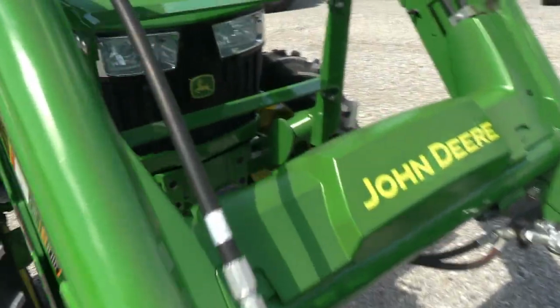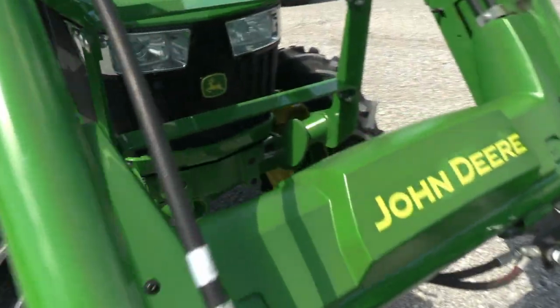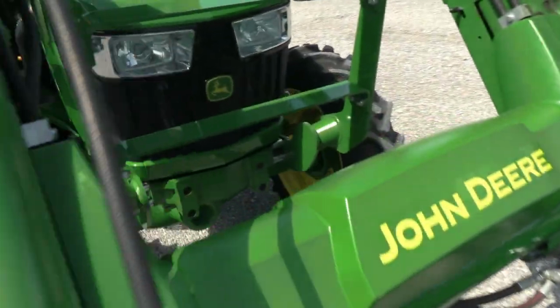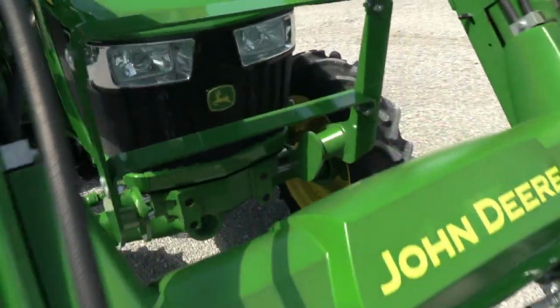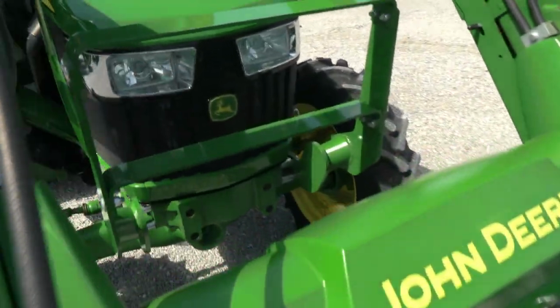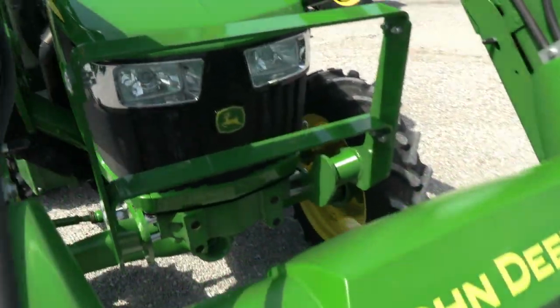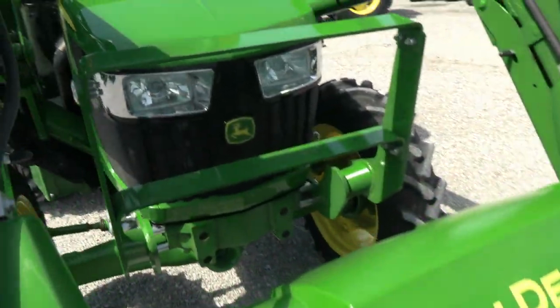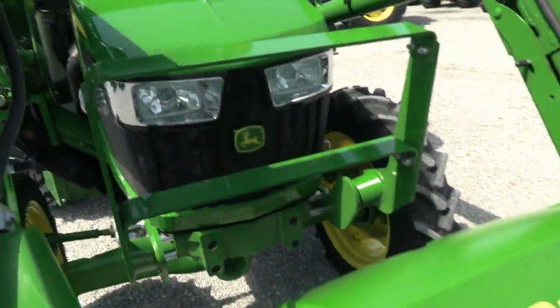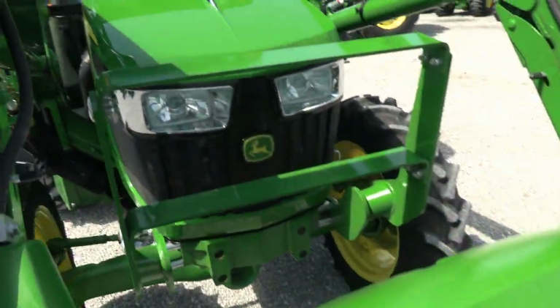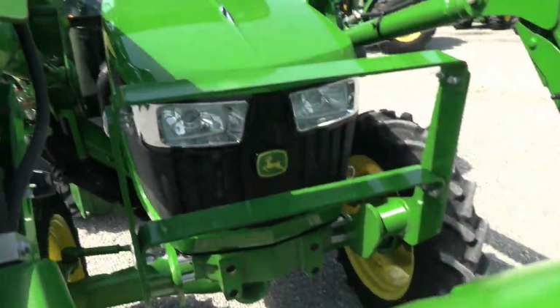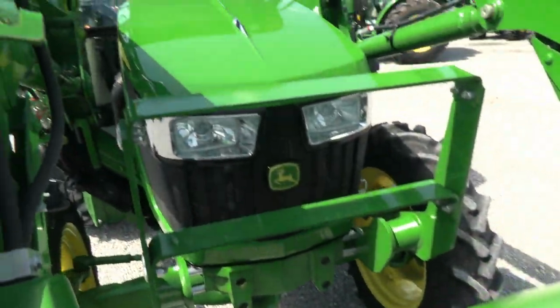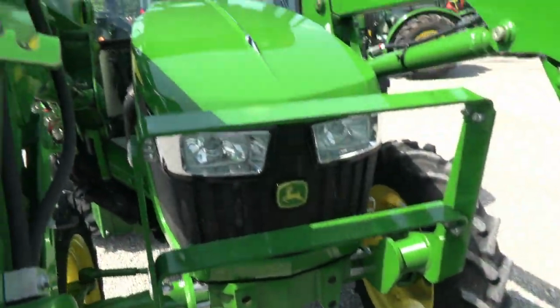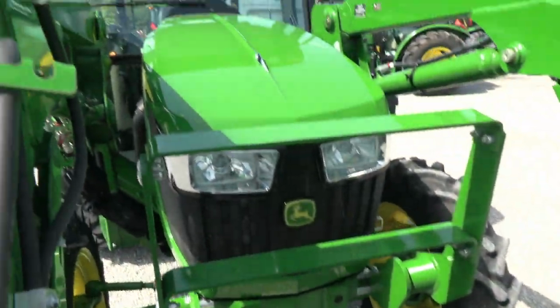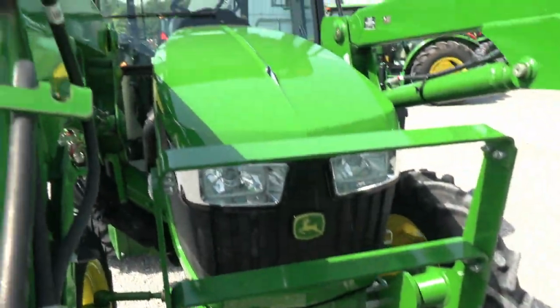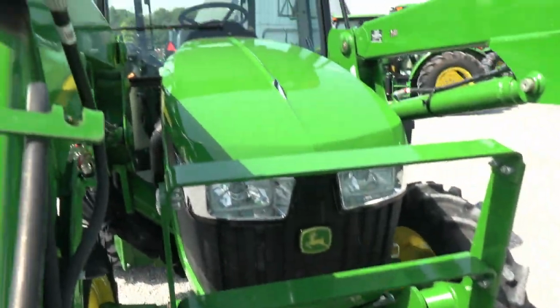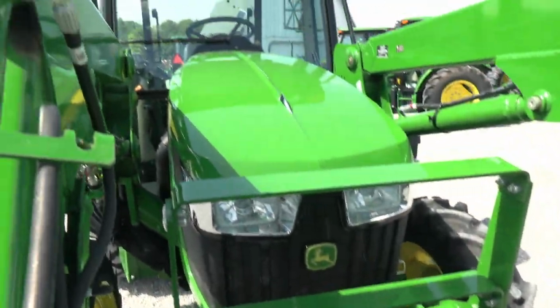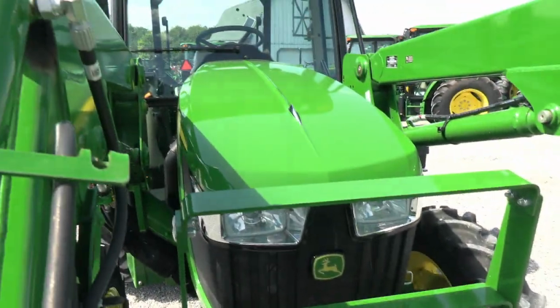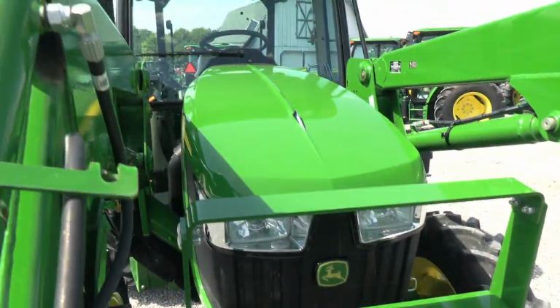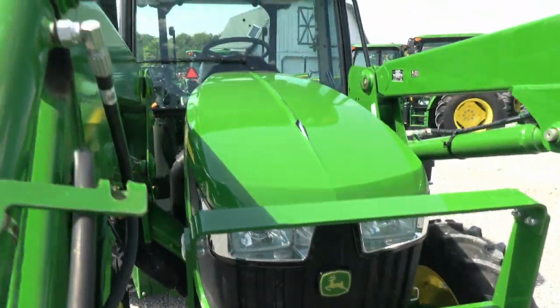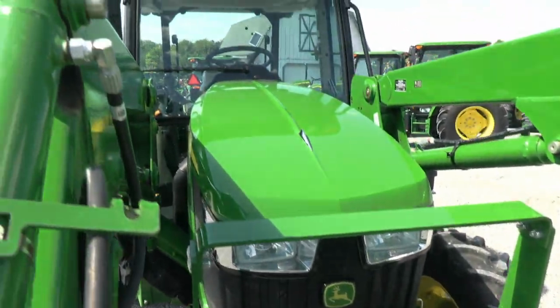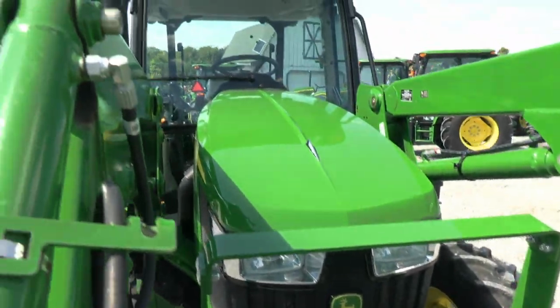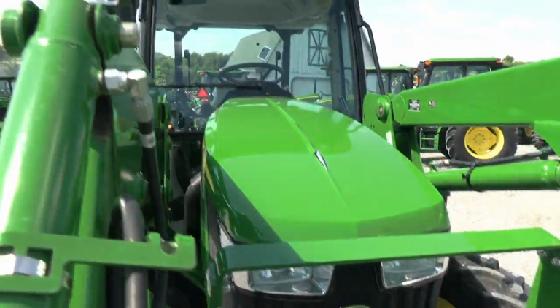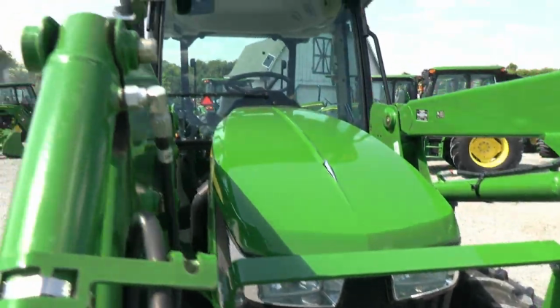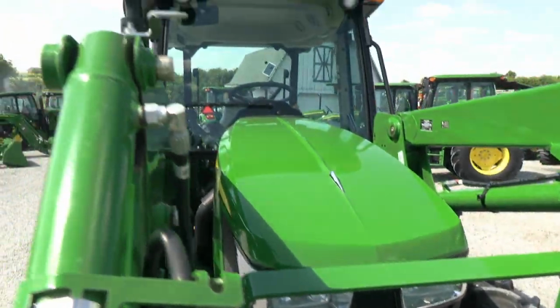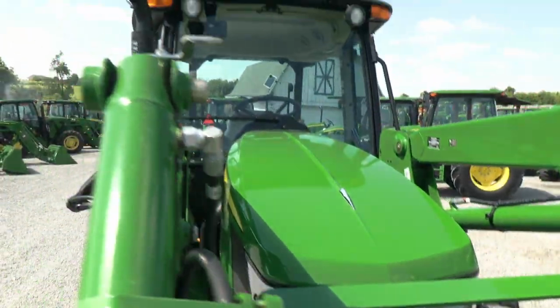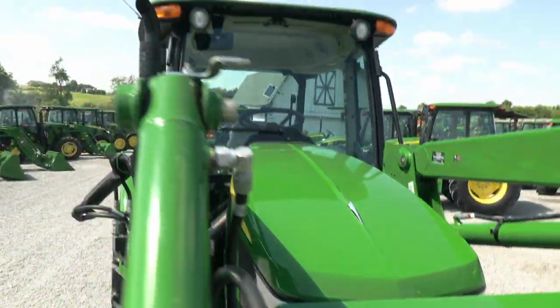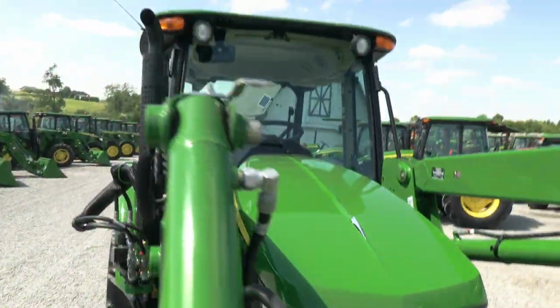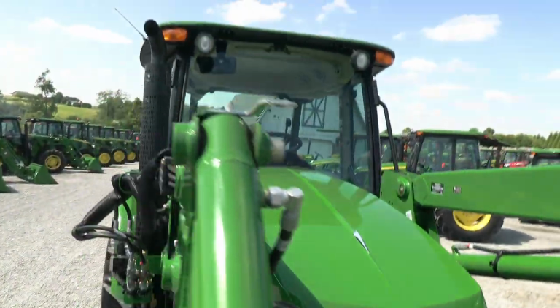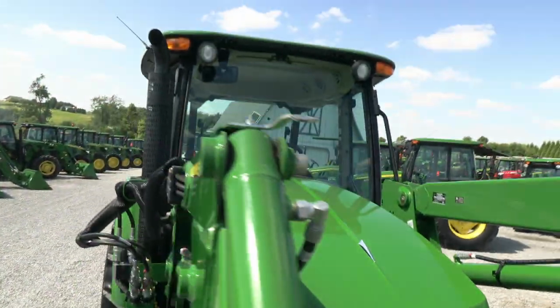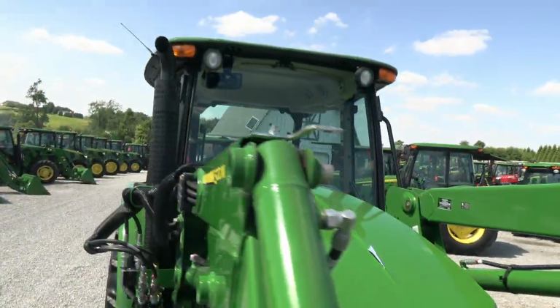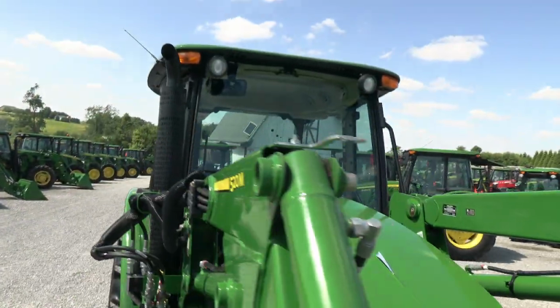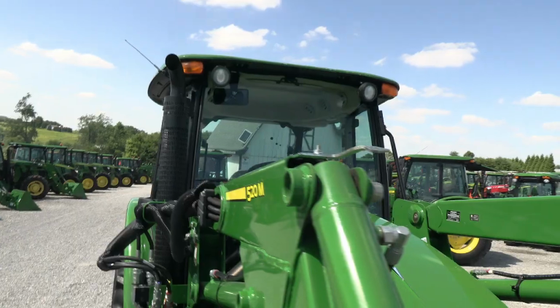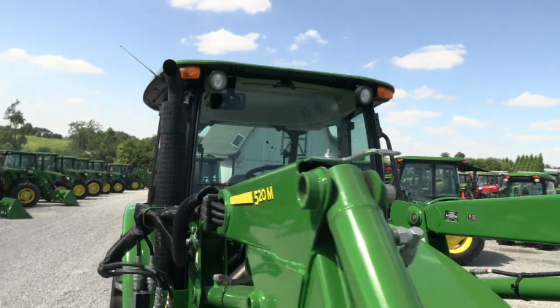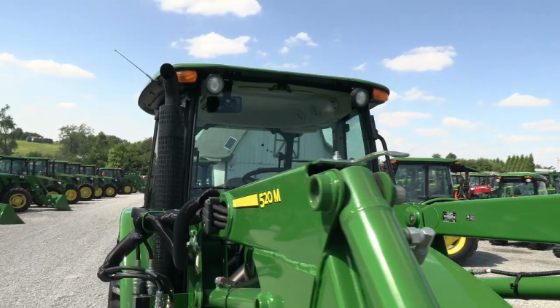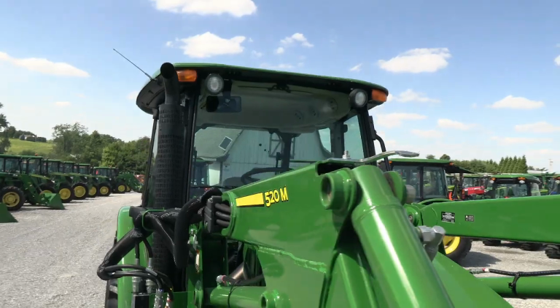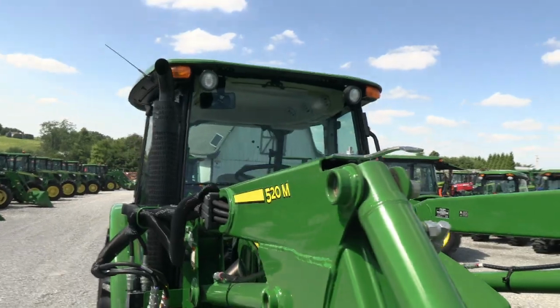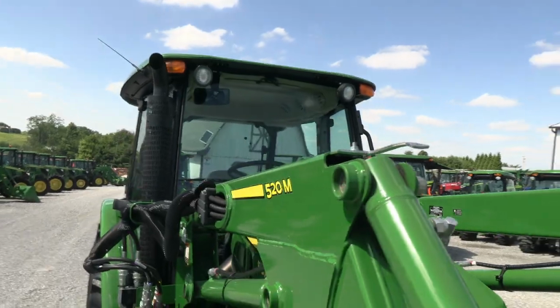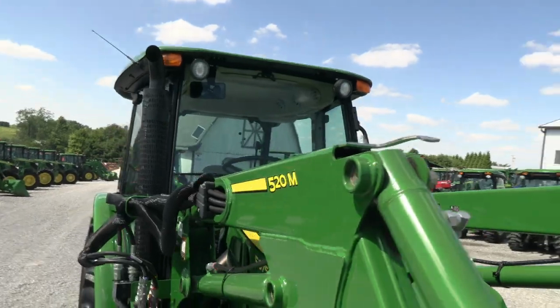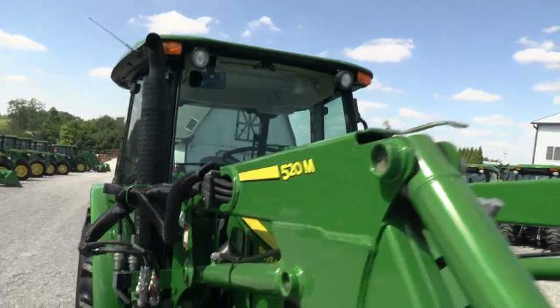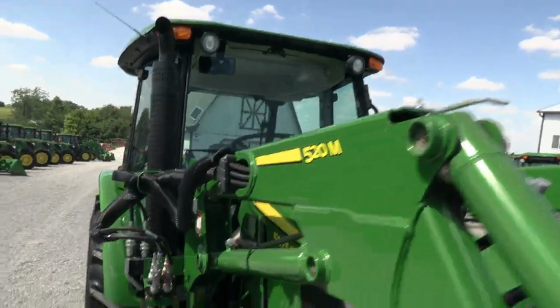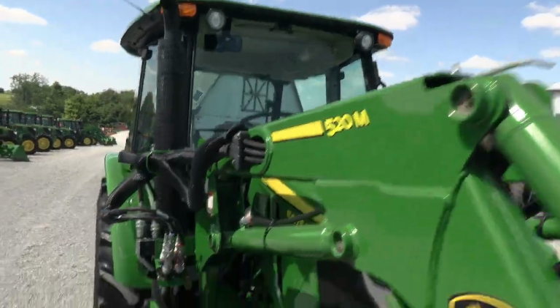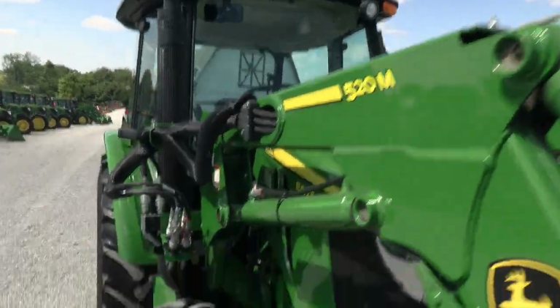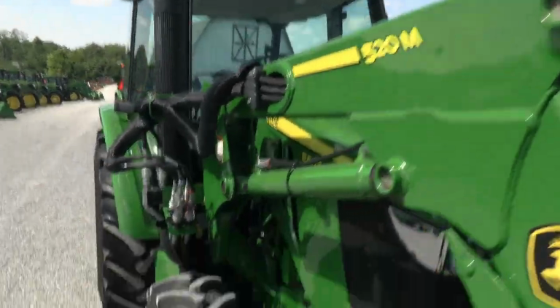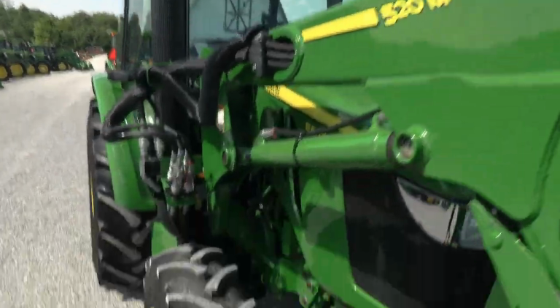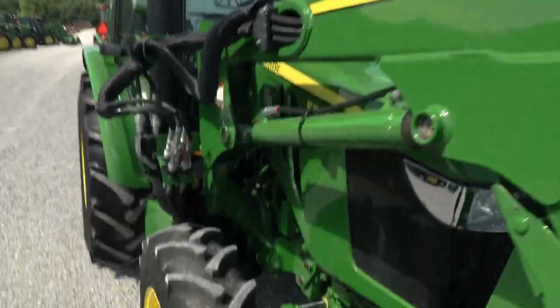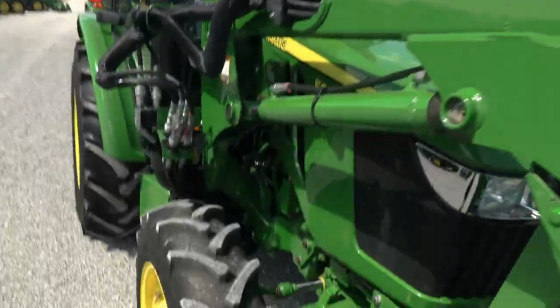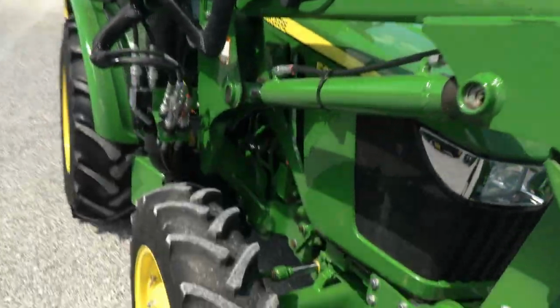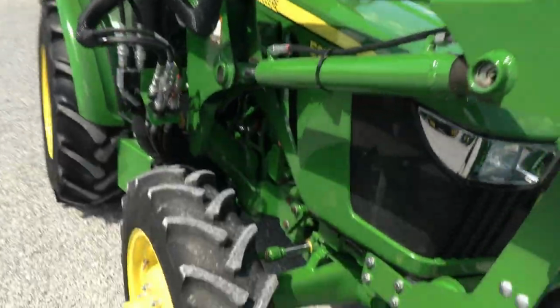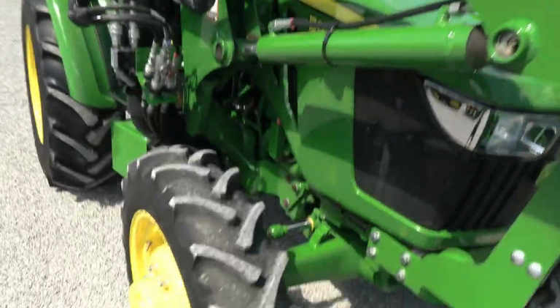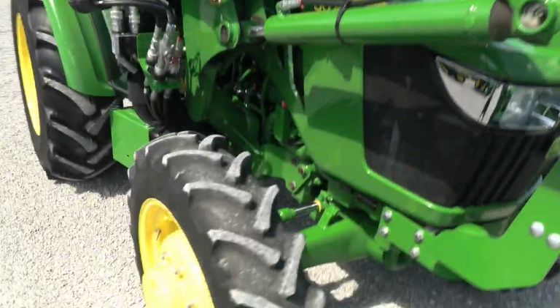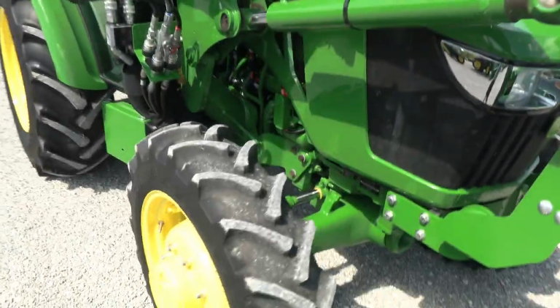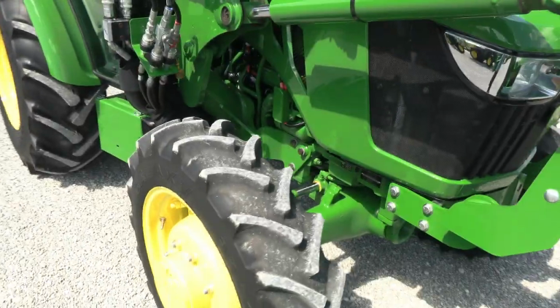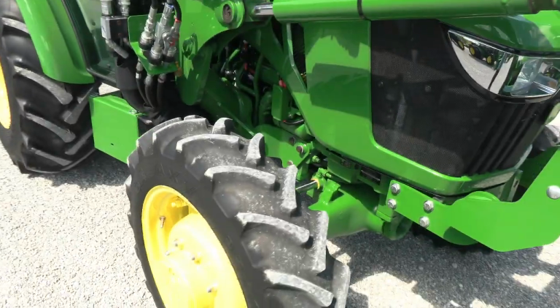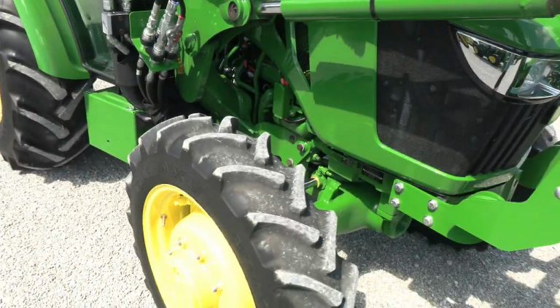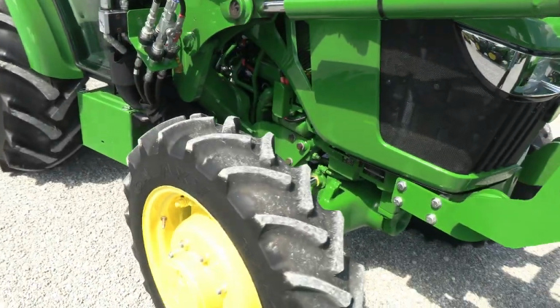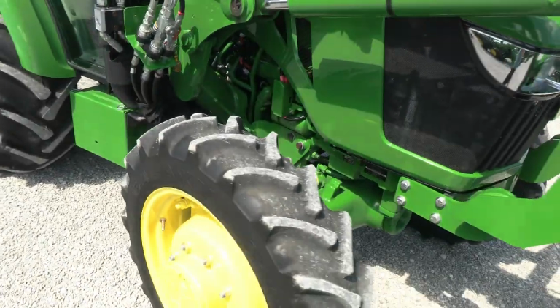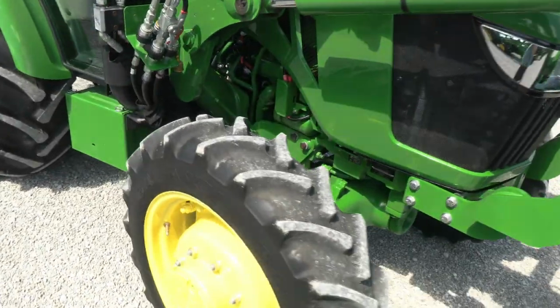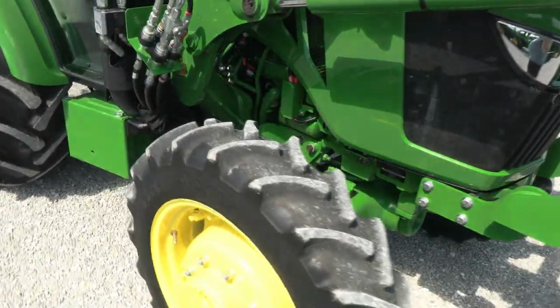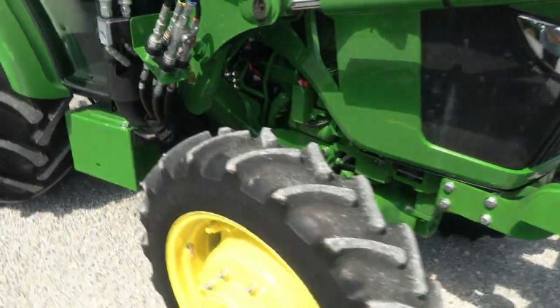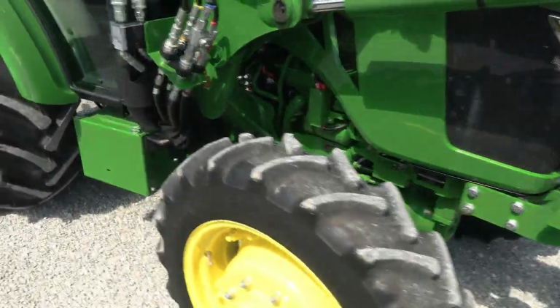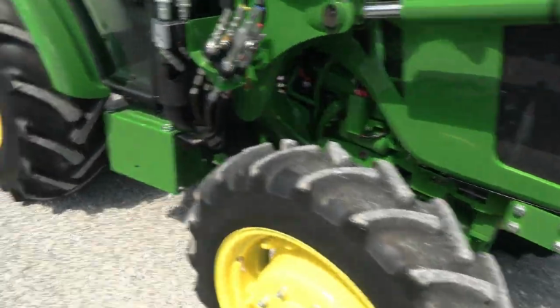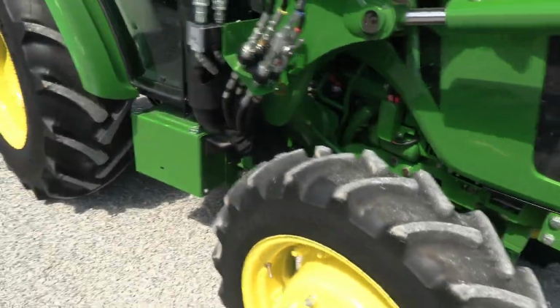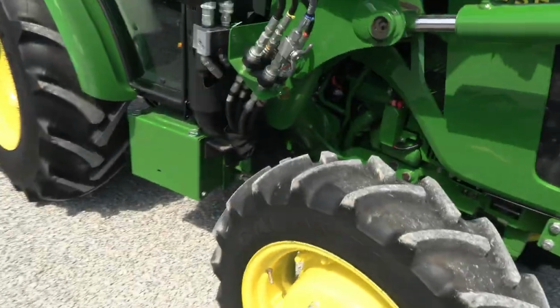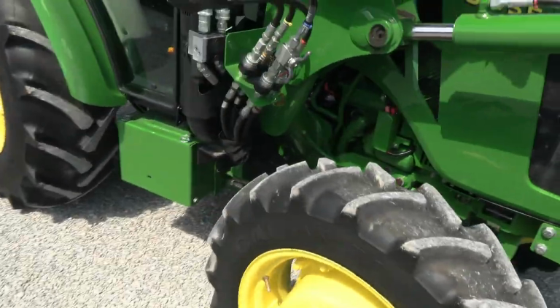The front grill guard is on the machine, work lights on the front and back of the cab, and tires are excellent front and back.